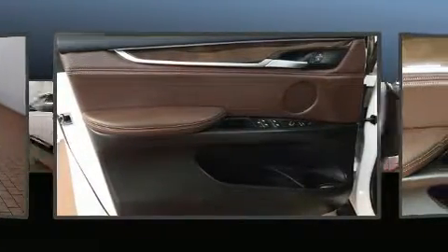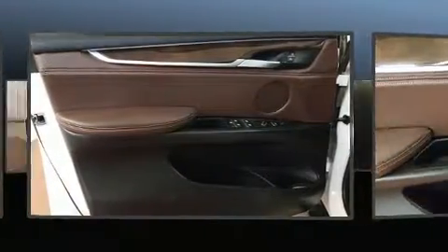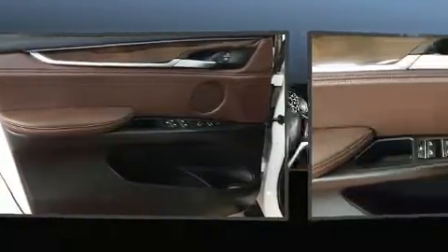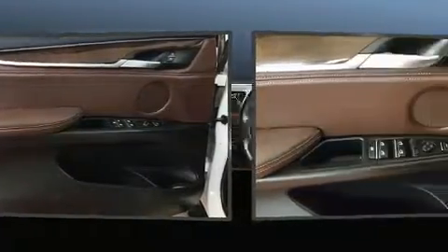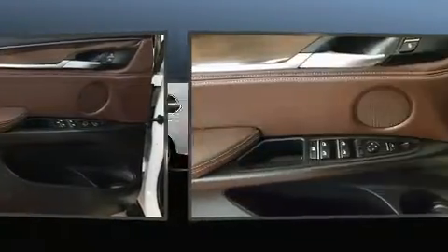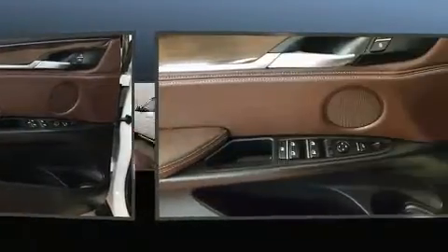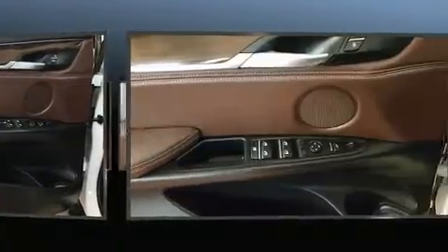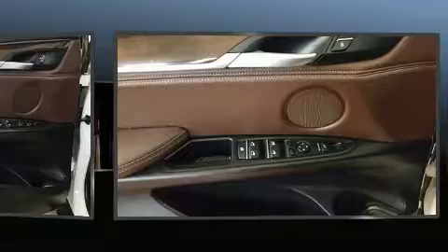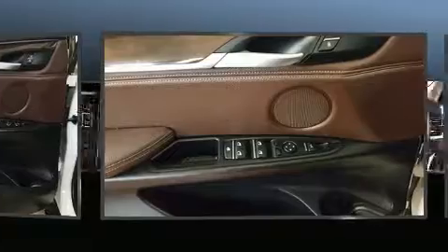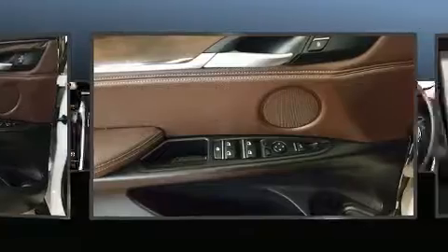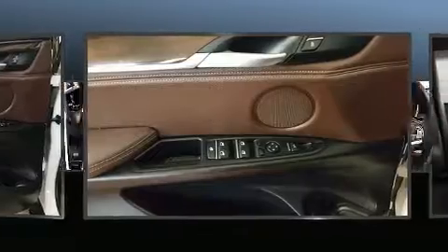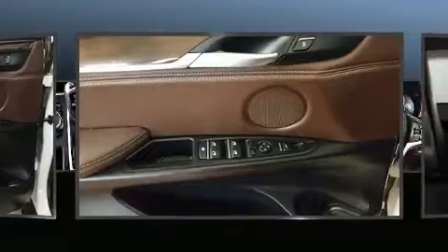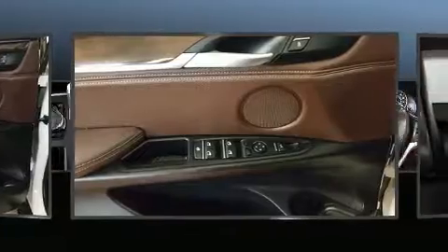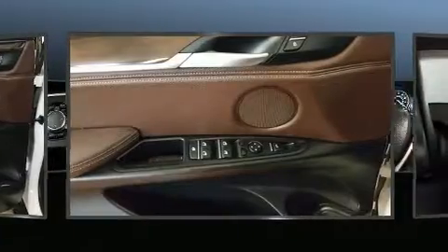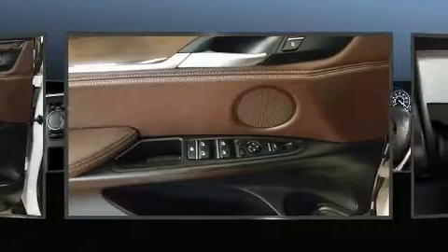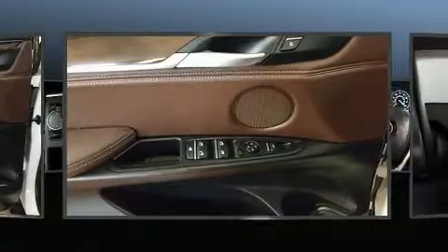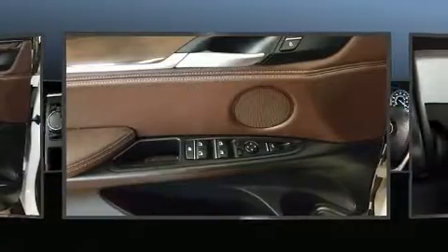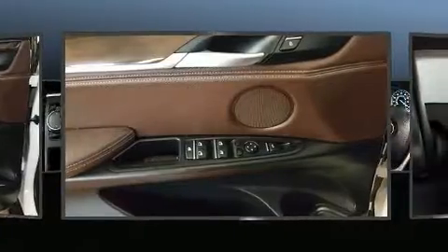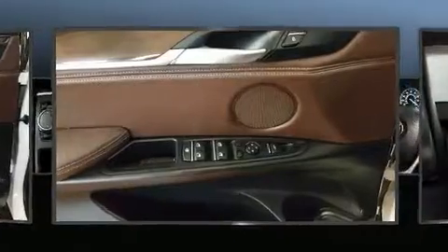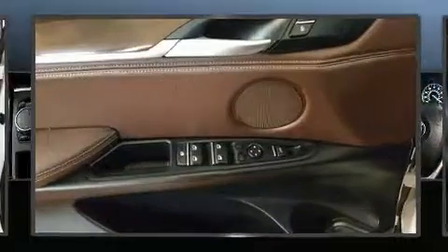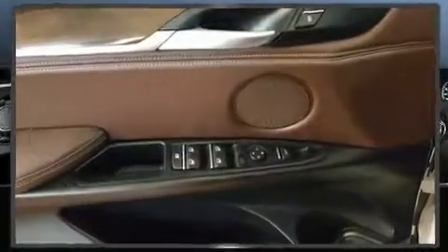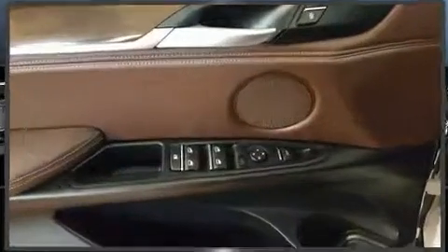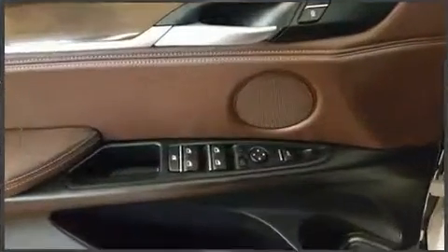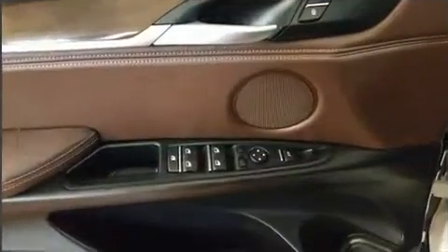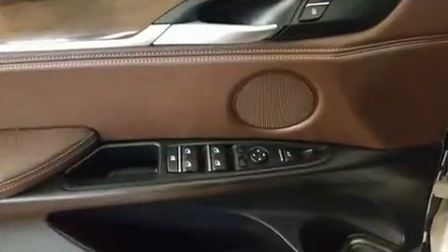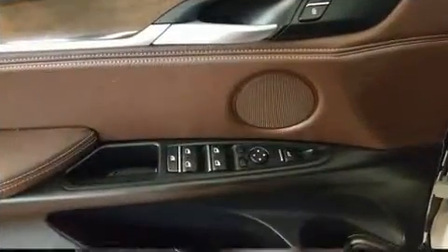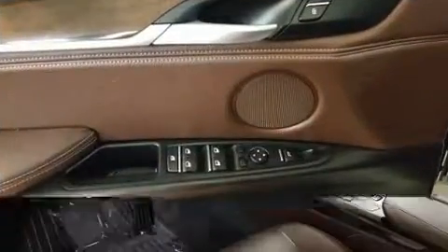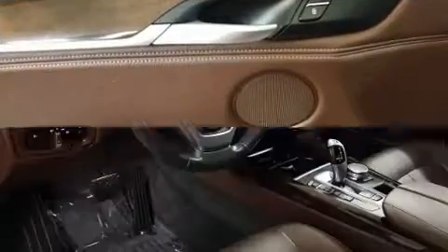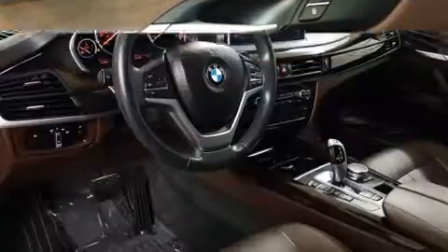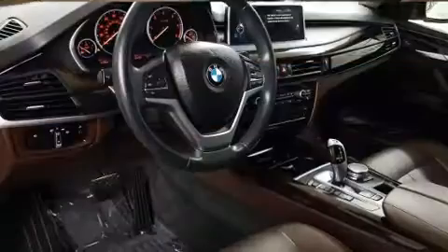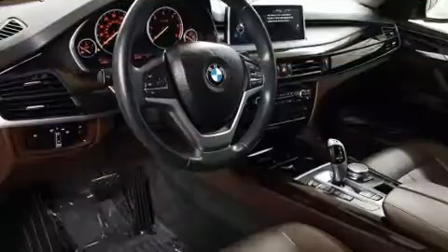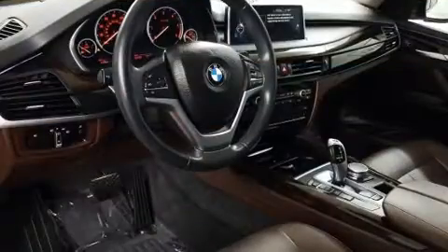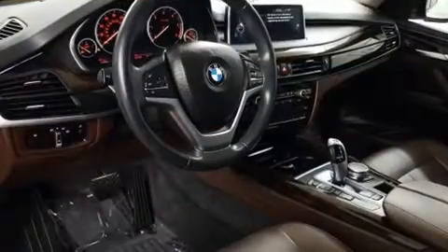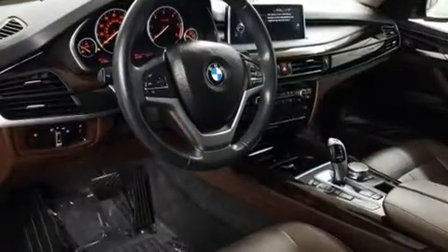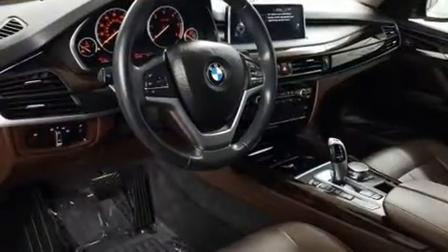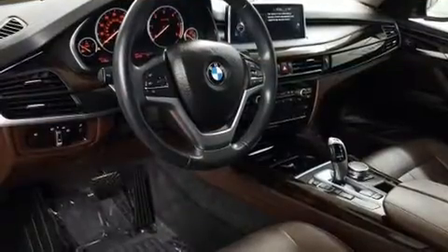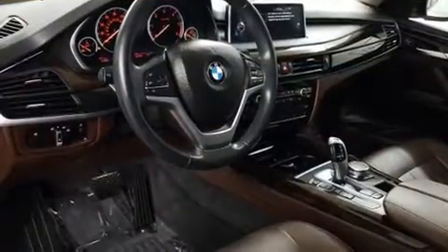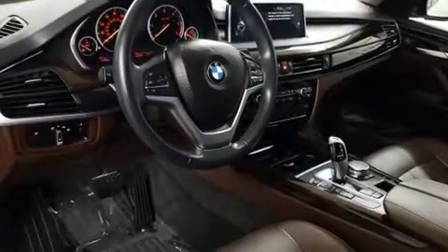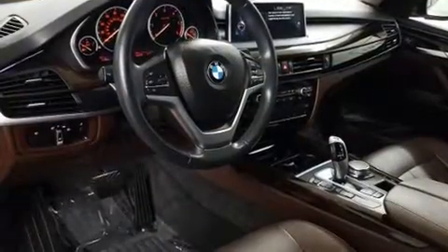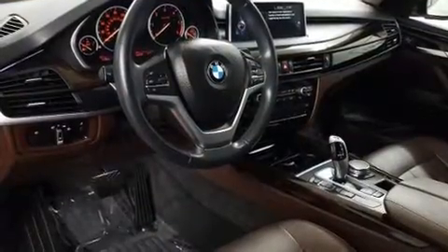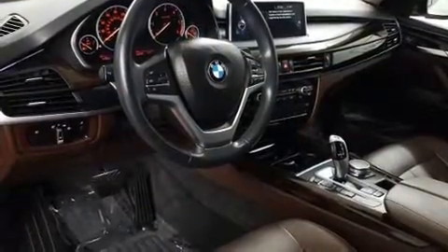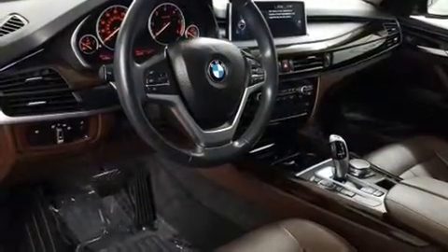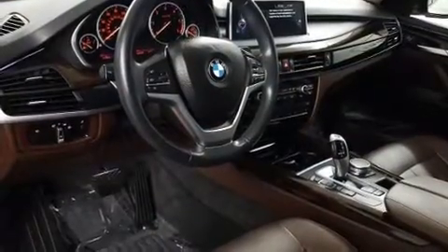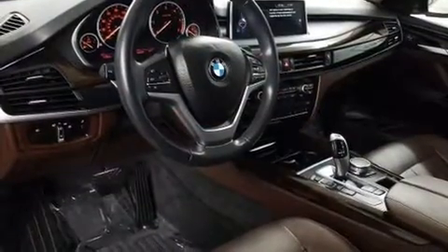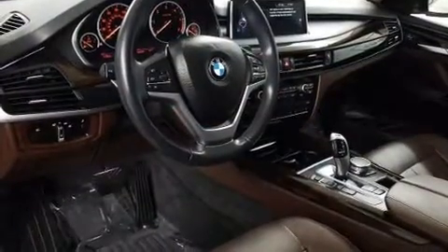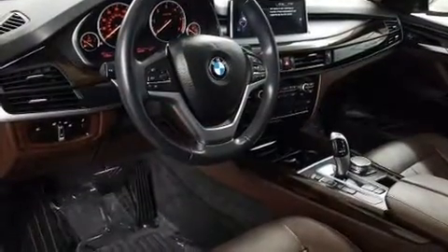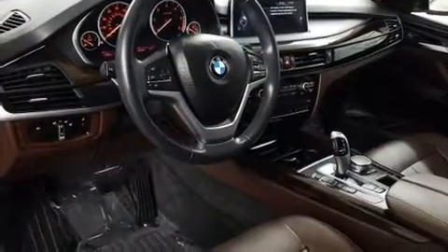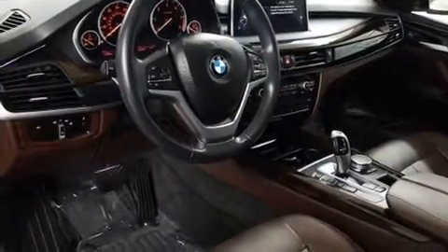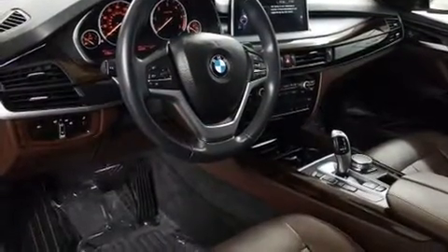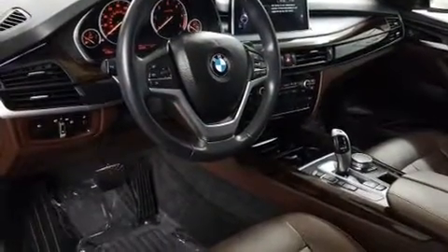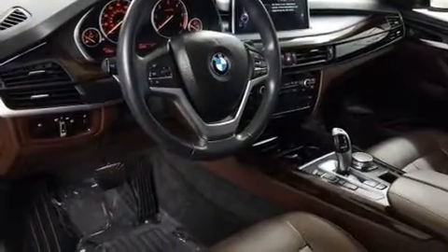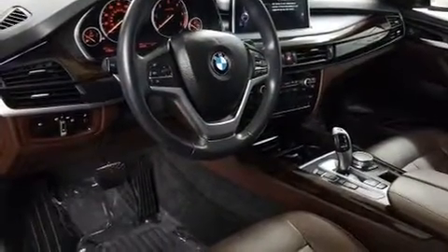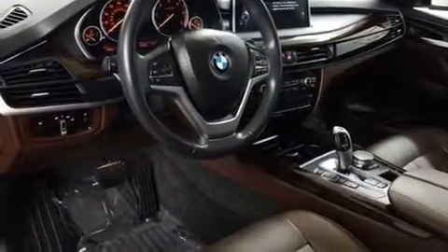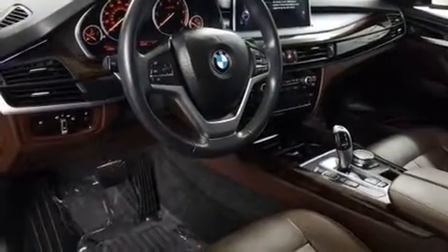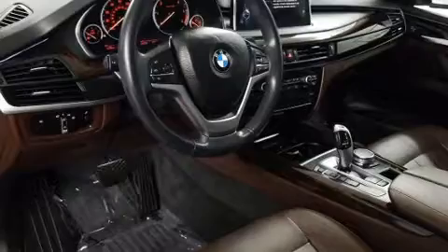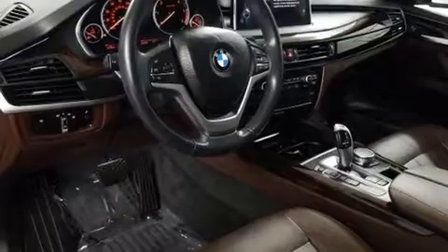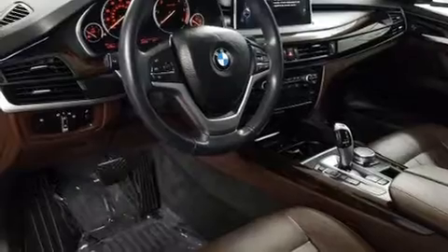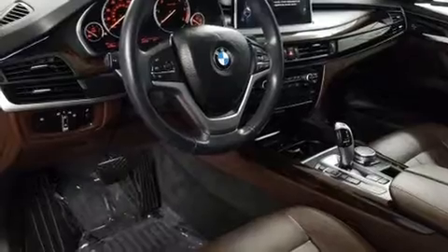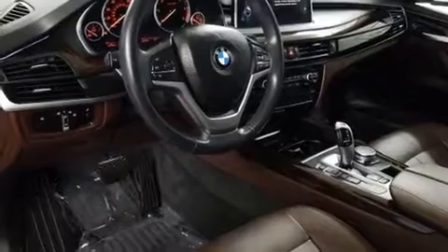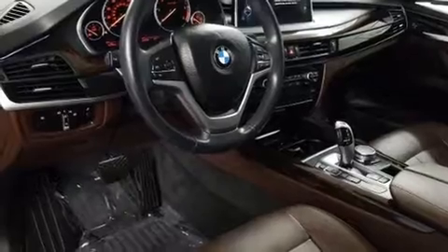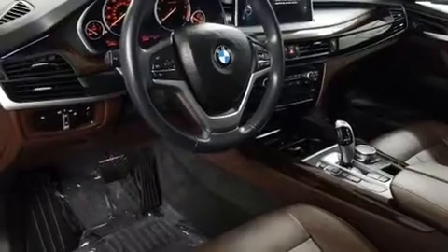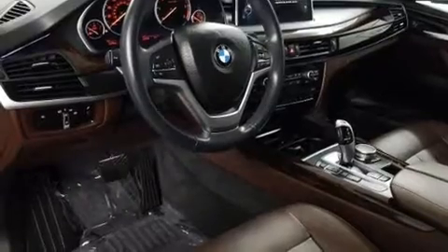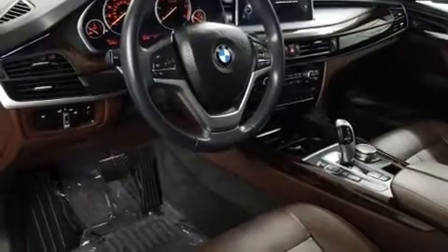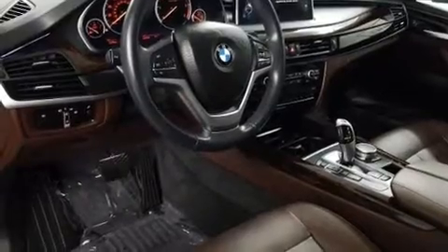Top features include power front seats, automatic dimming door mirrors, a power lift gate, and remote keyless entry.